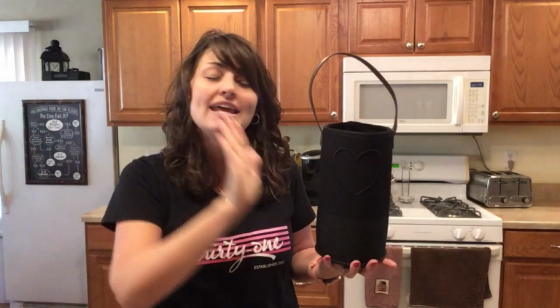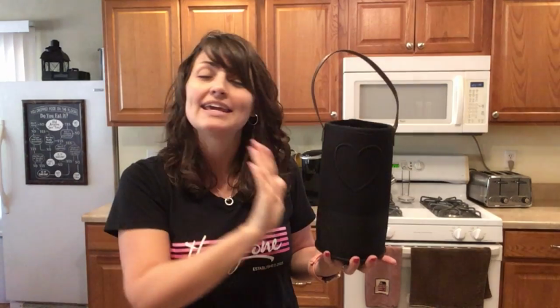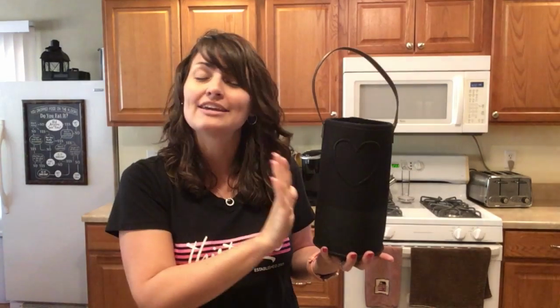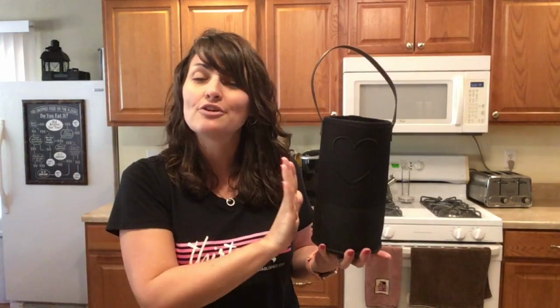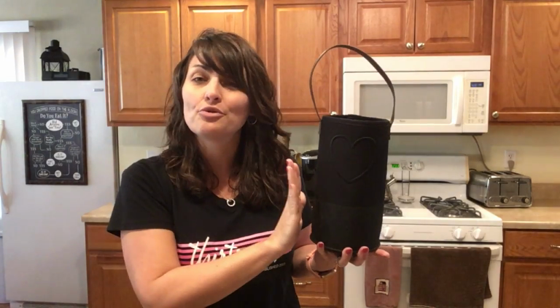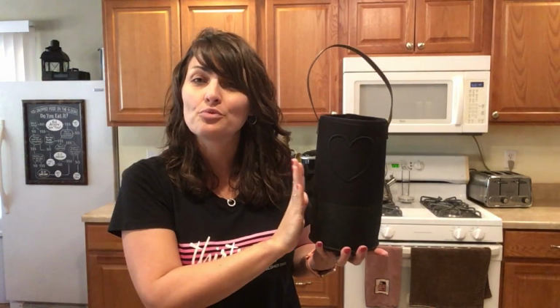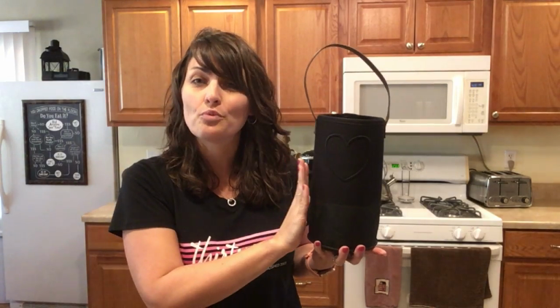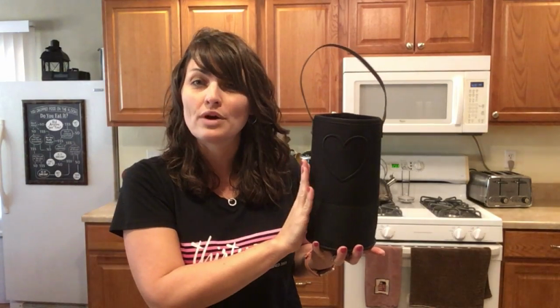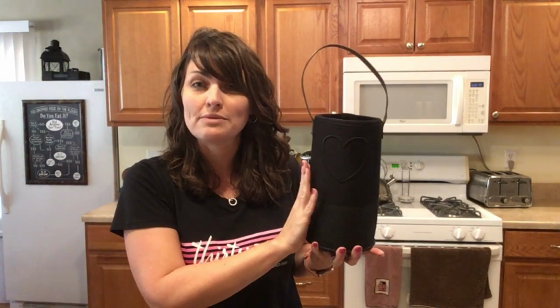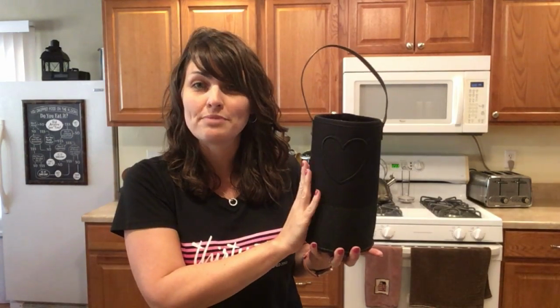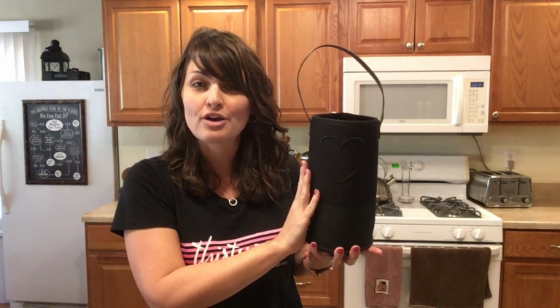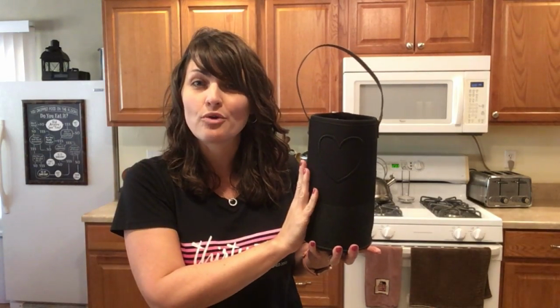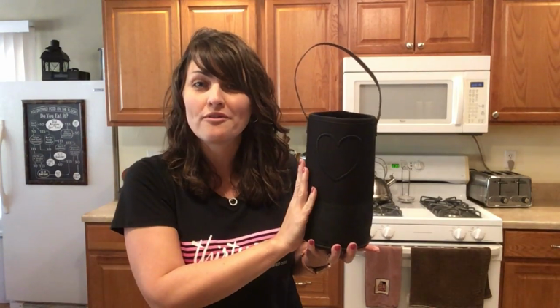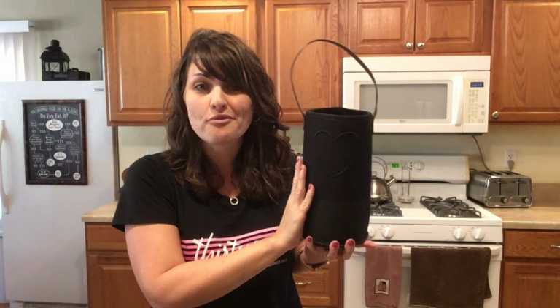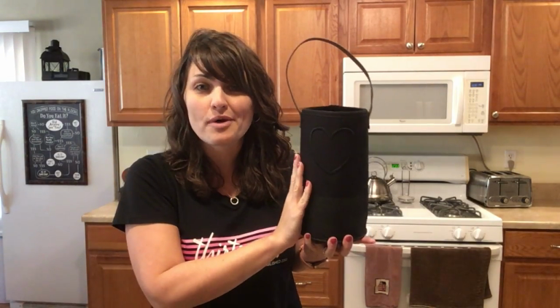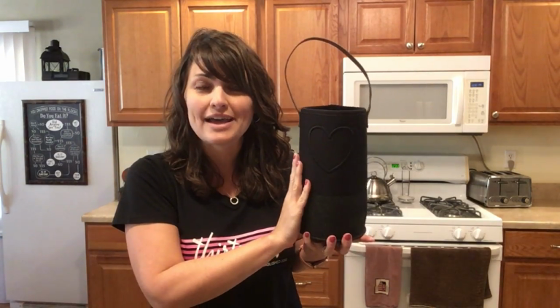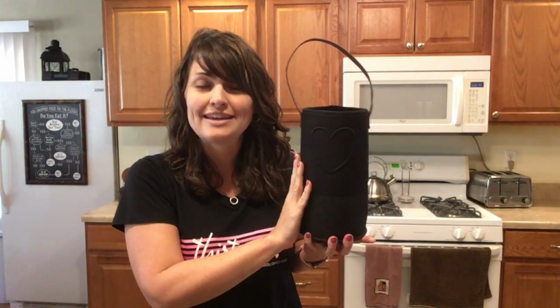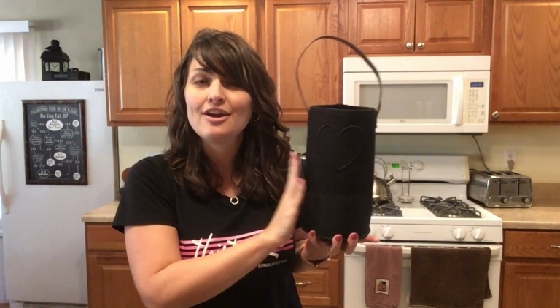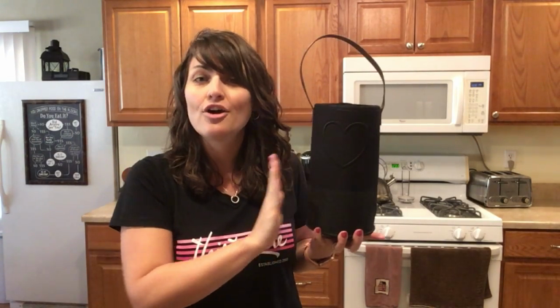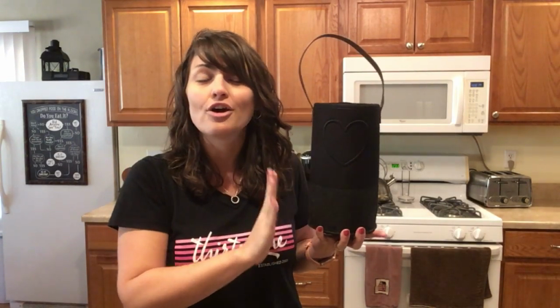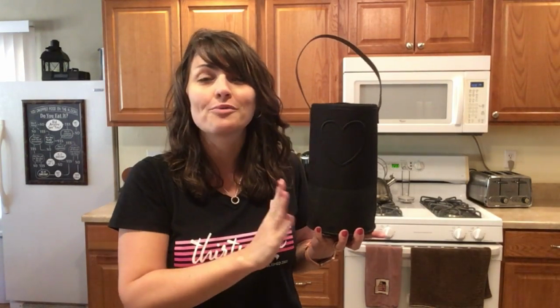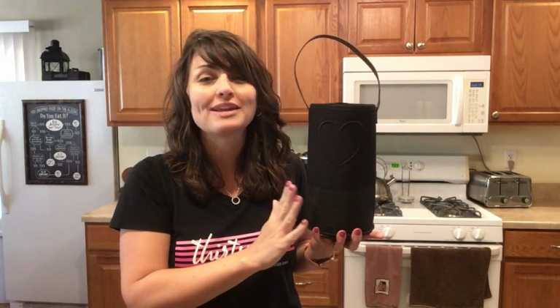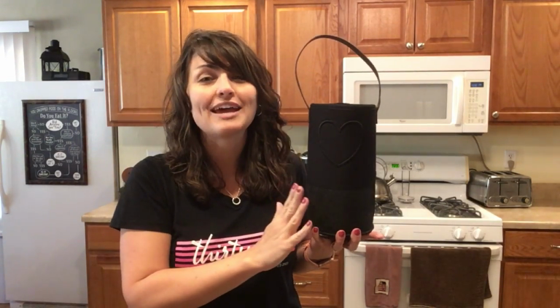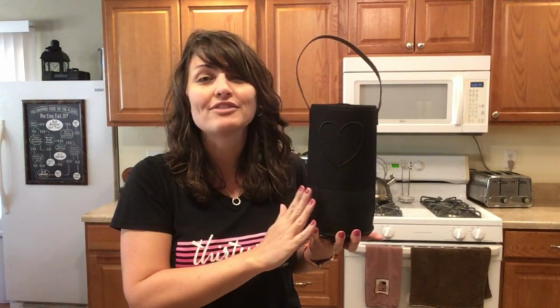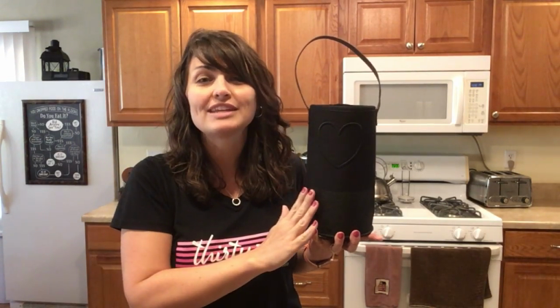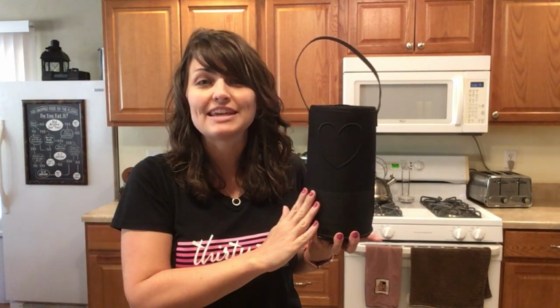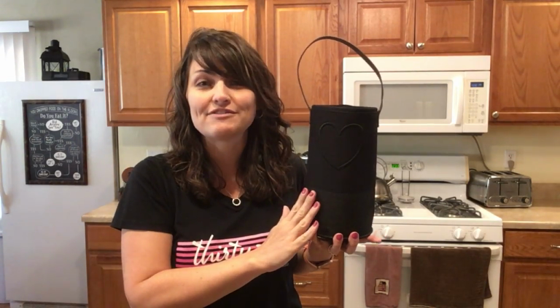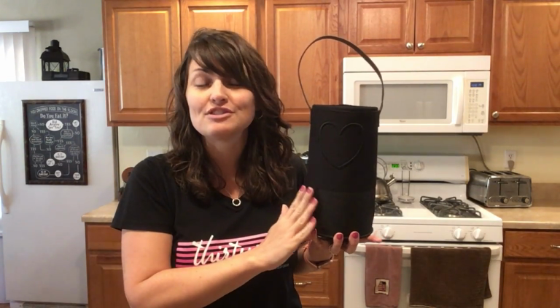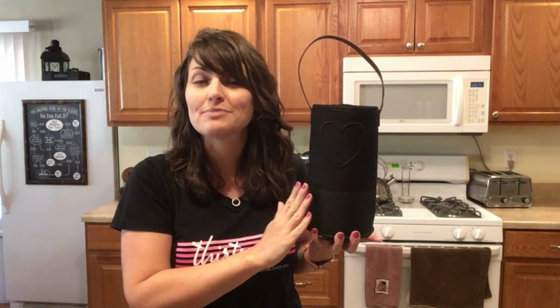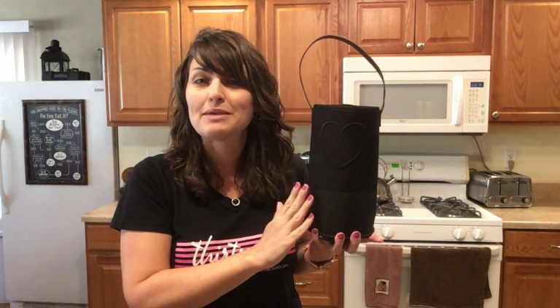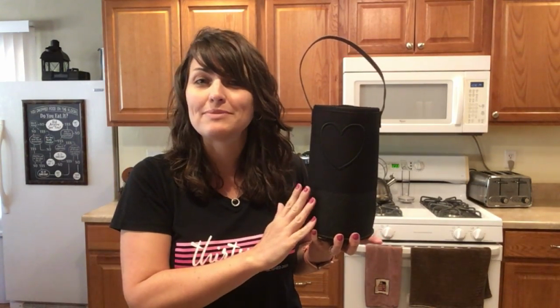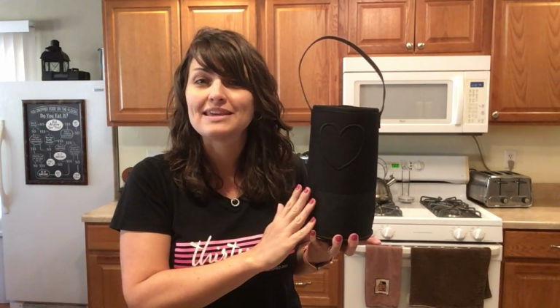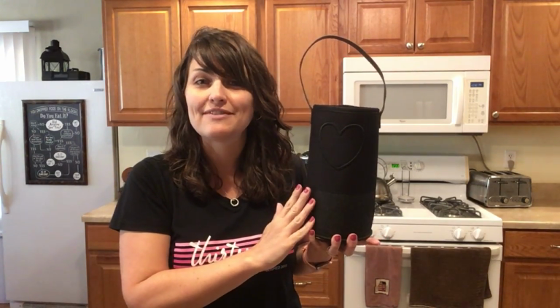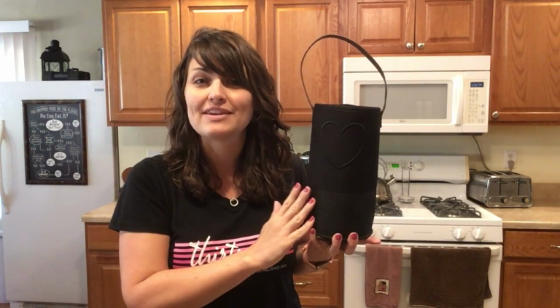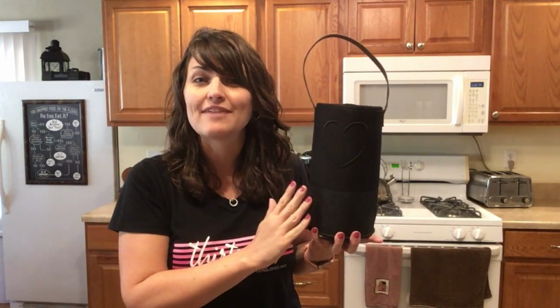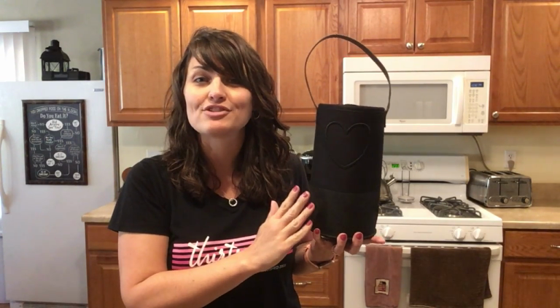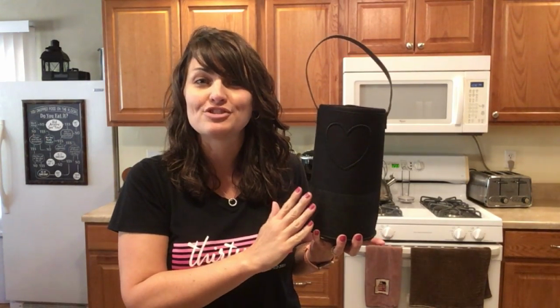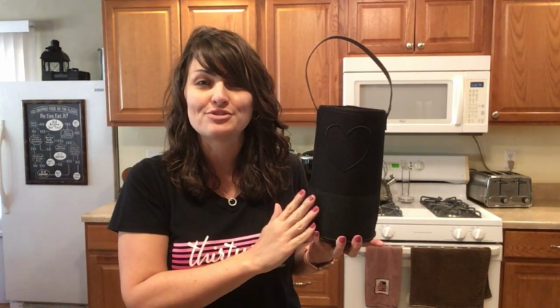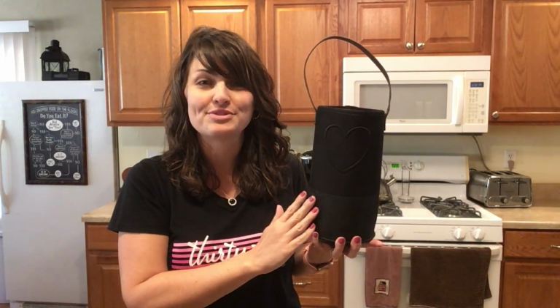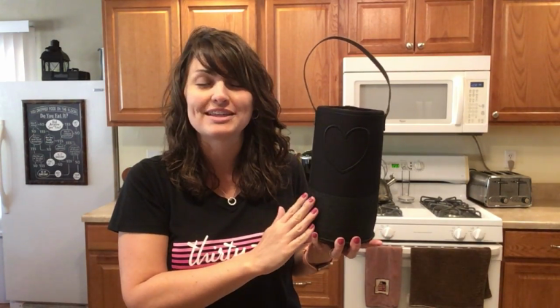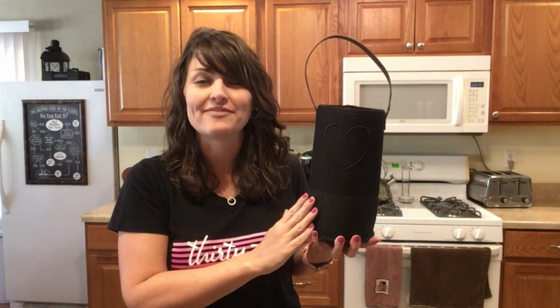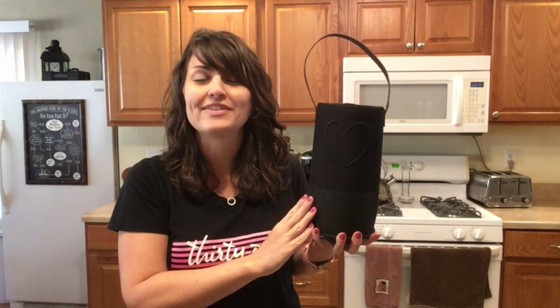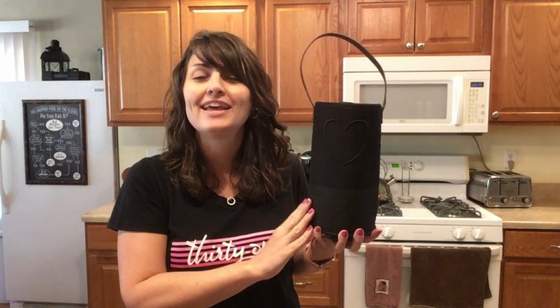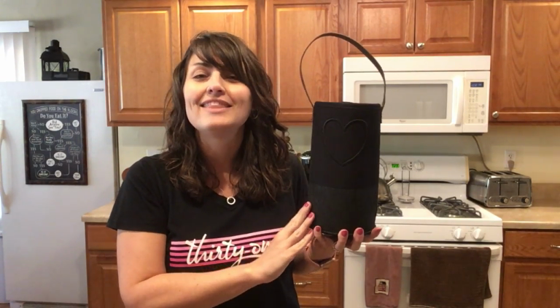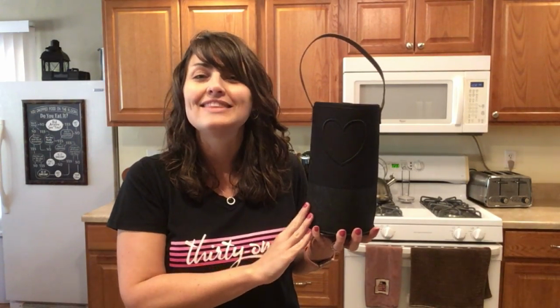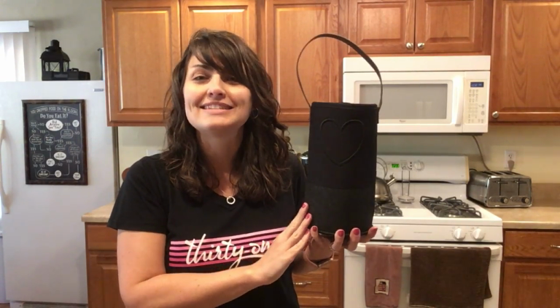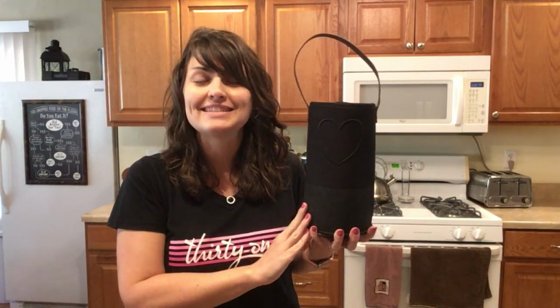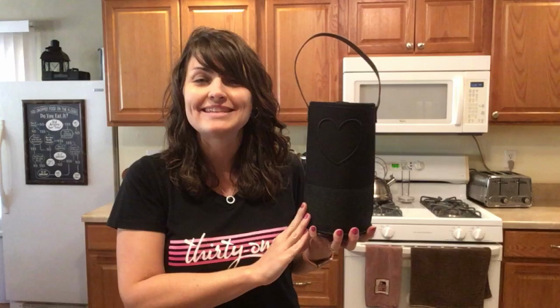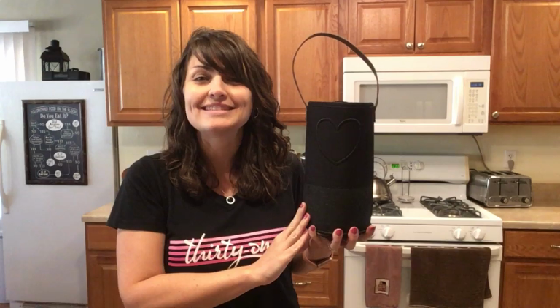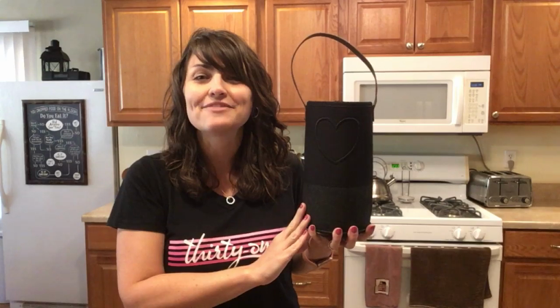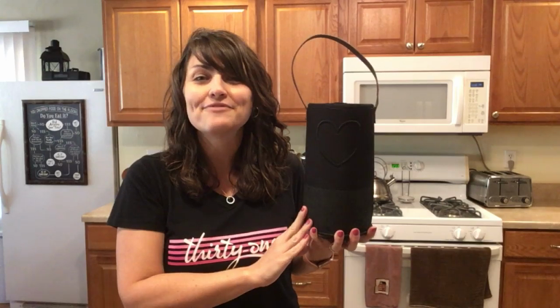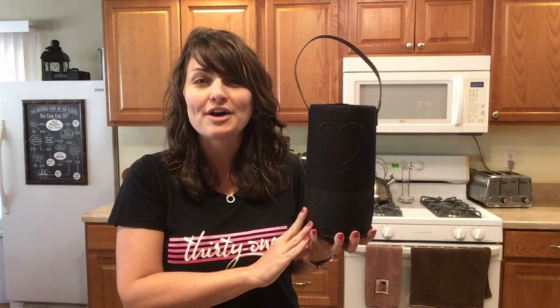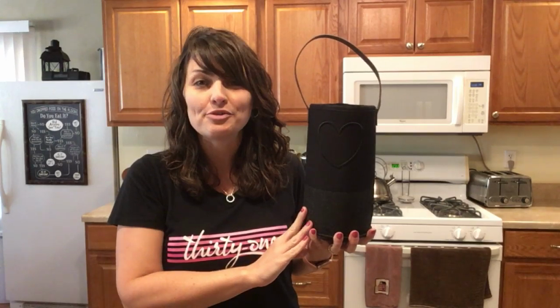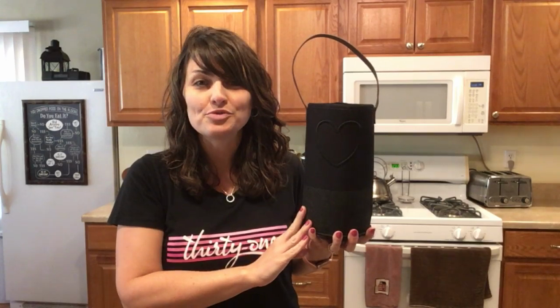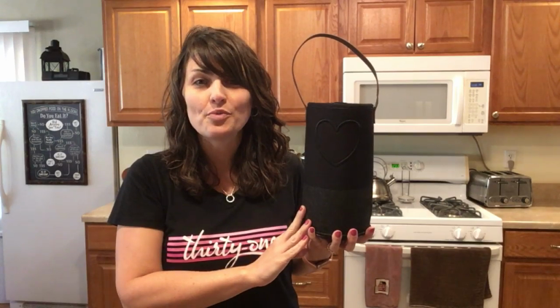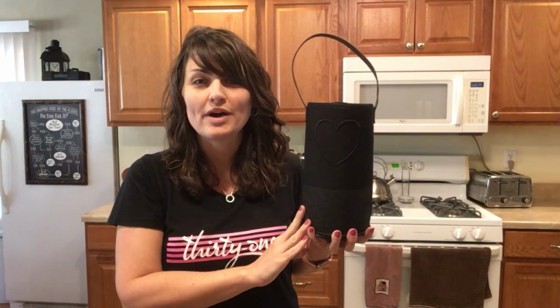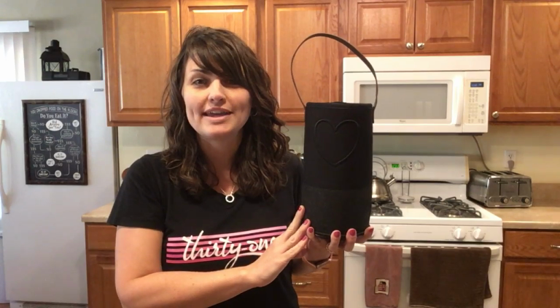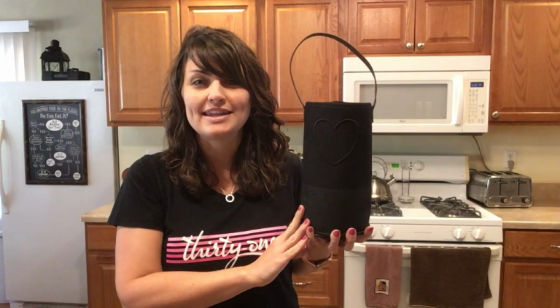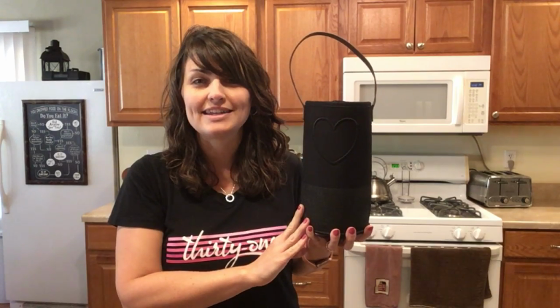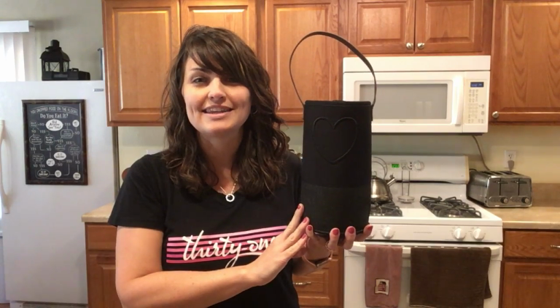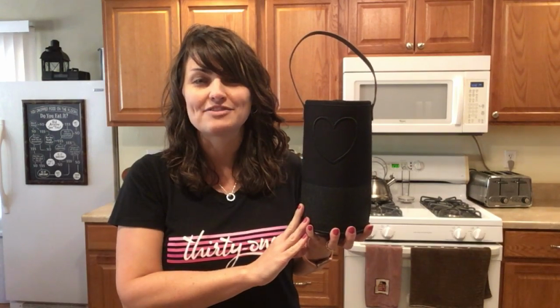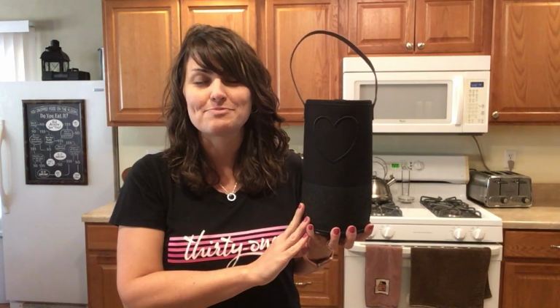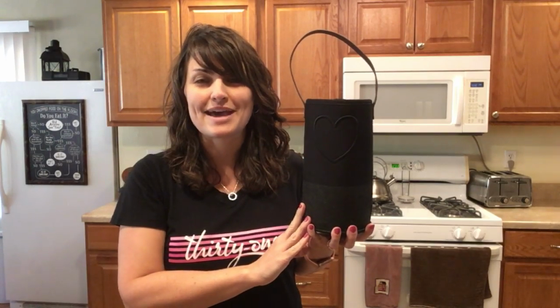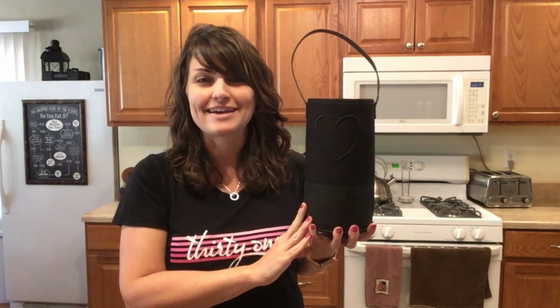It can hold one bottle of wine or whatever gift you might be giving of your choosing. This is the Felt Wine and Gift Bag.